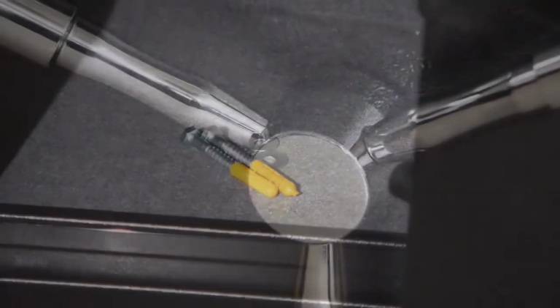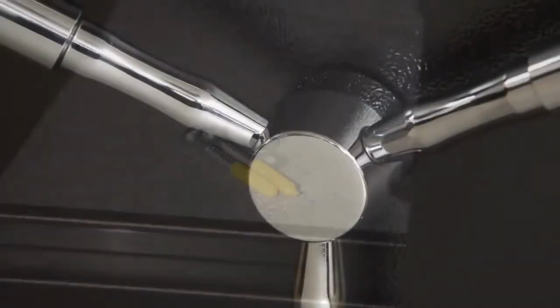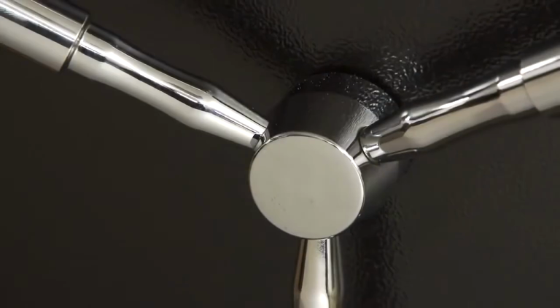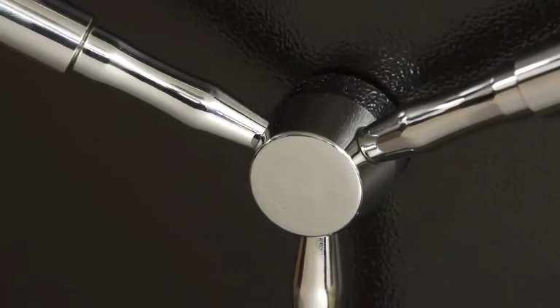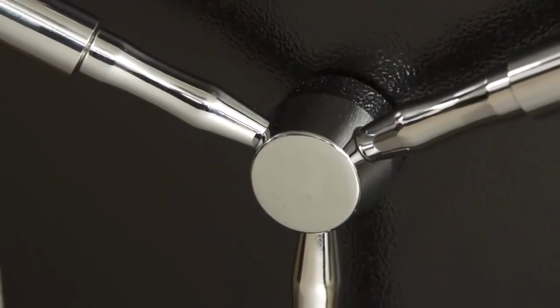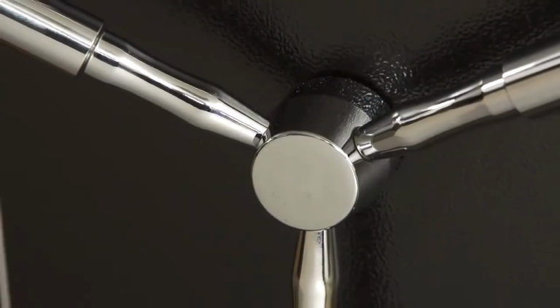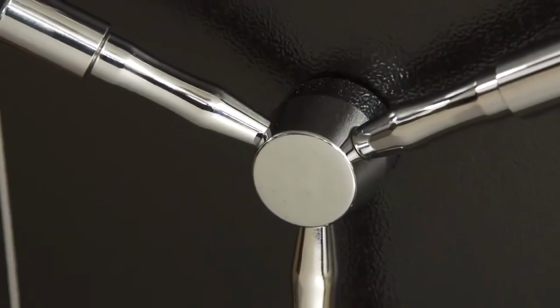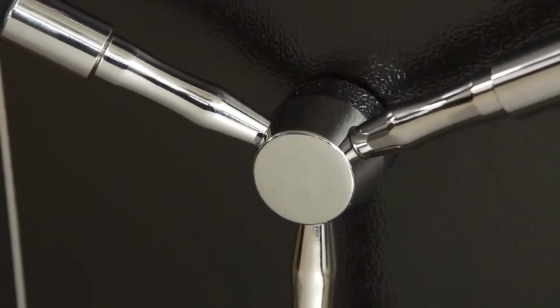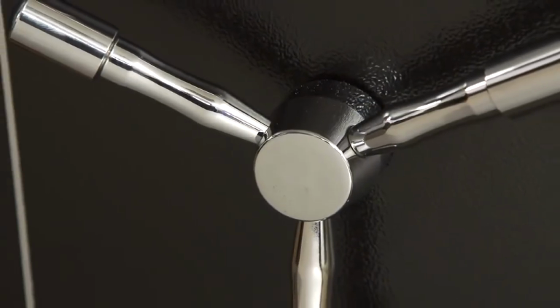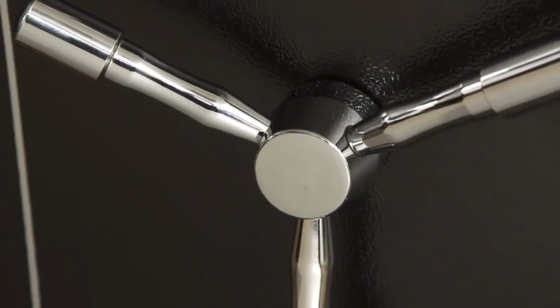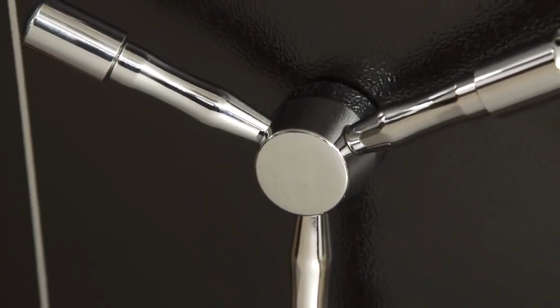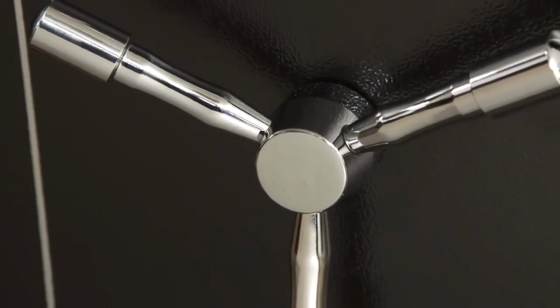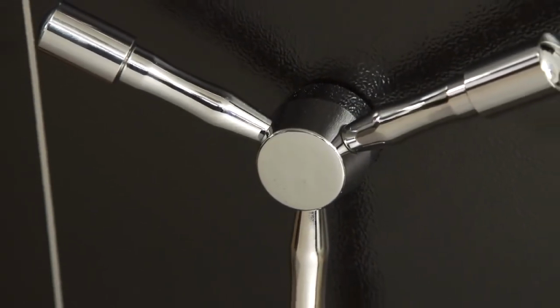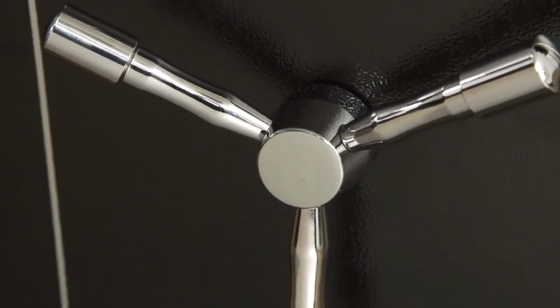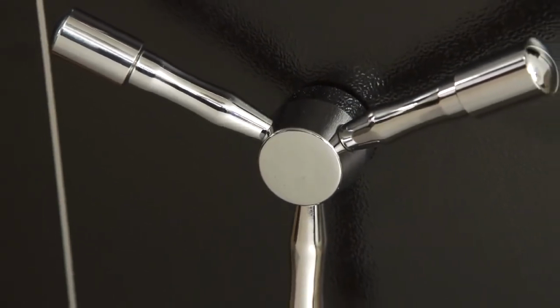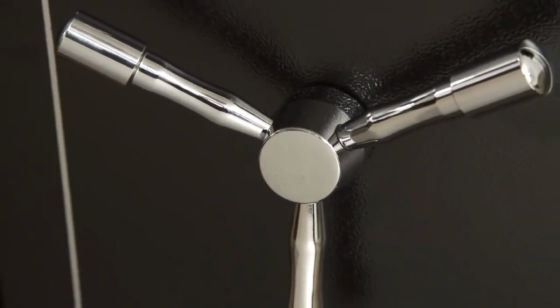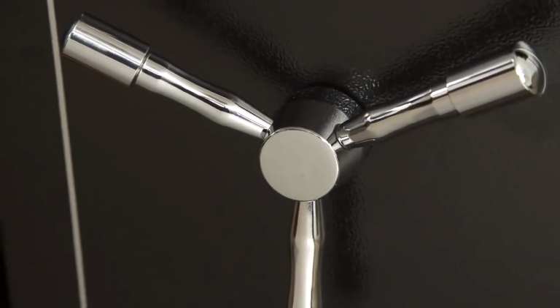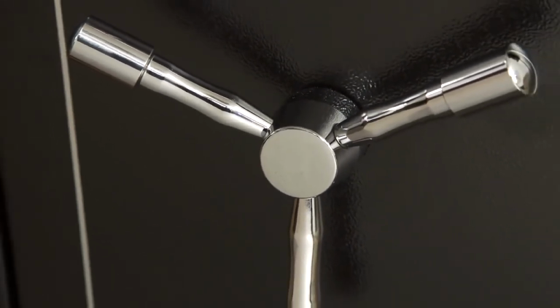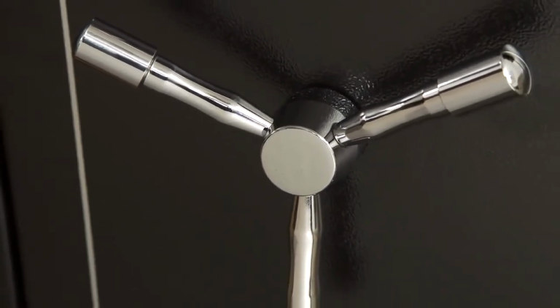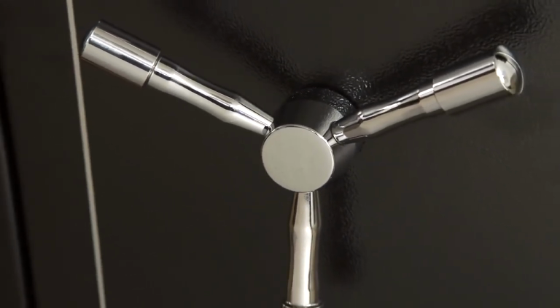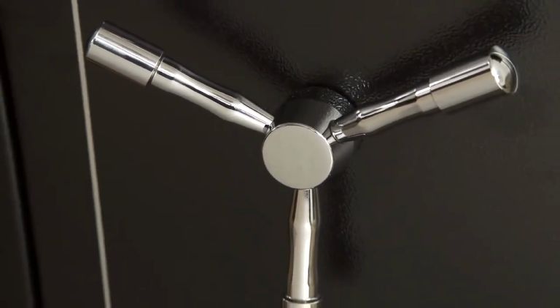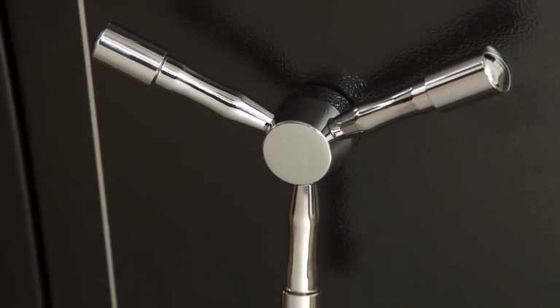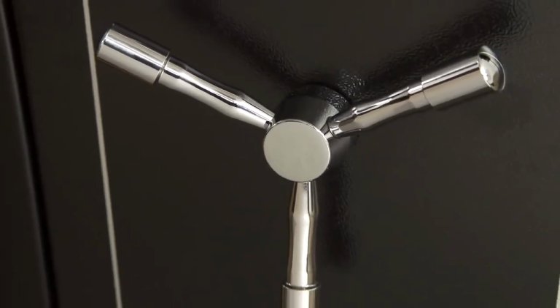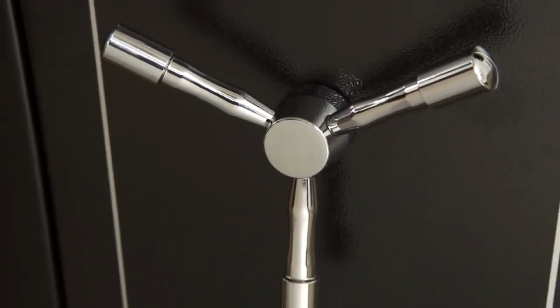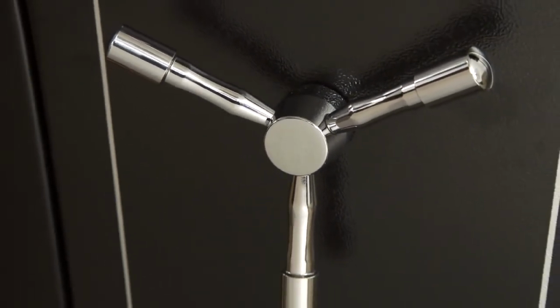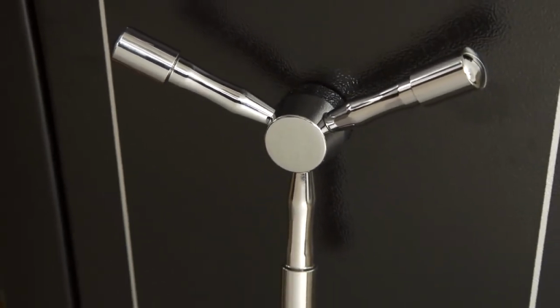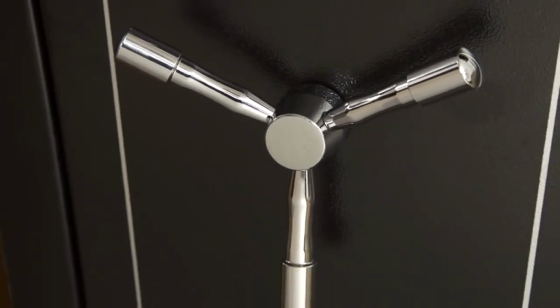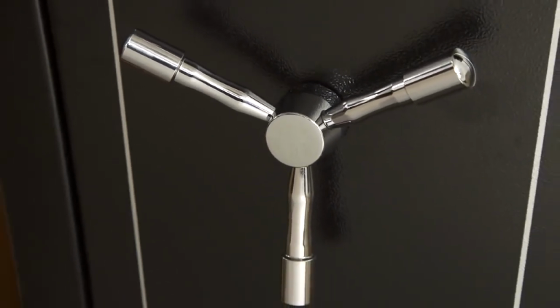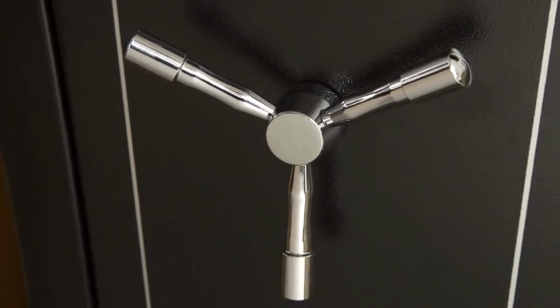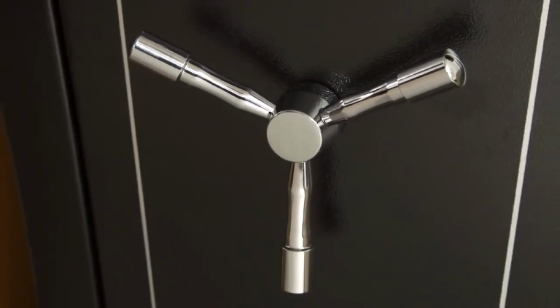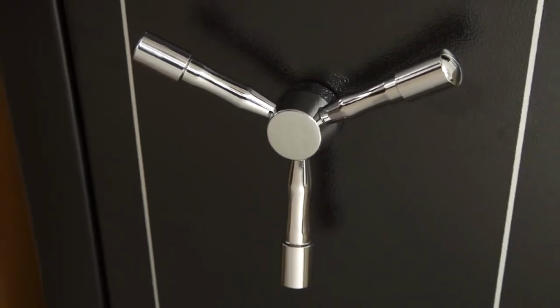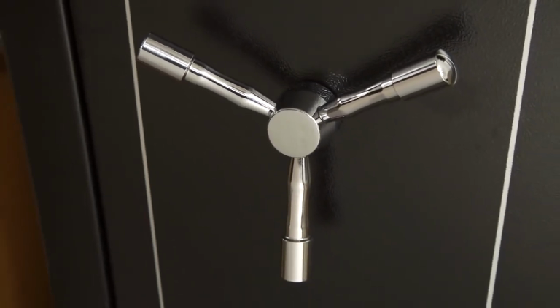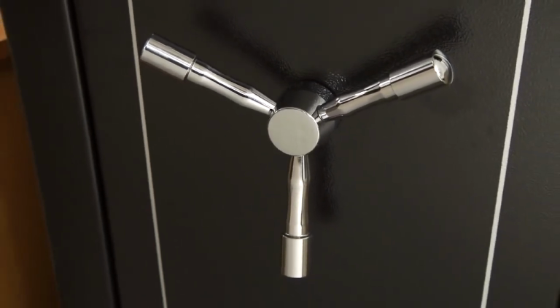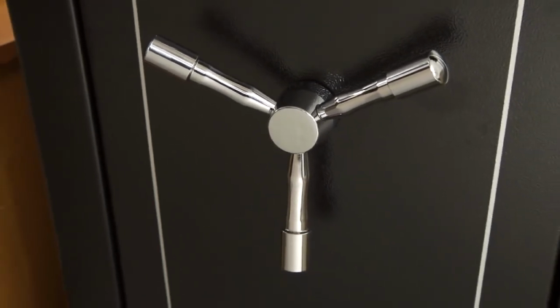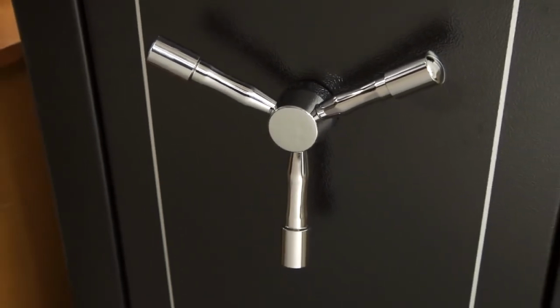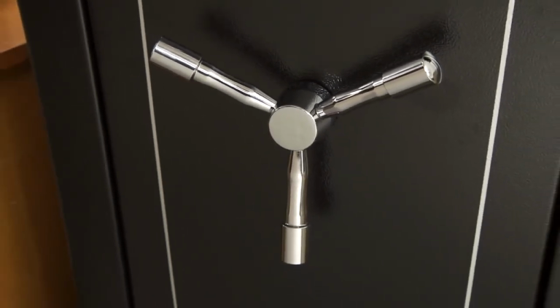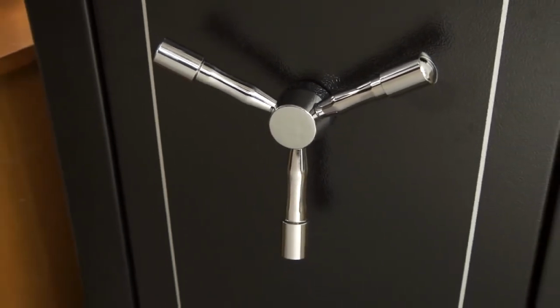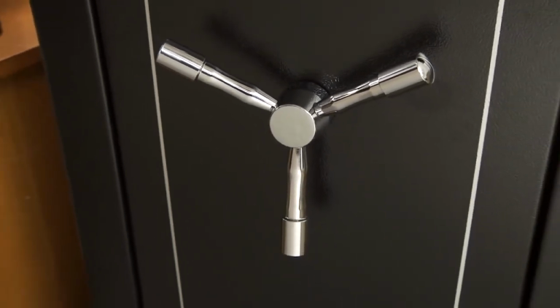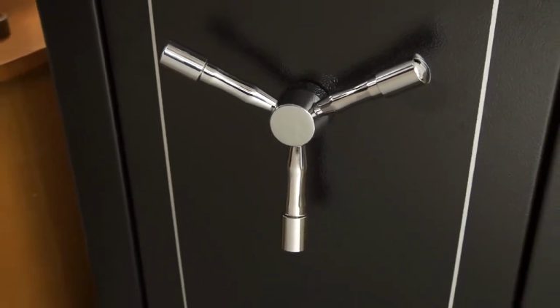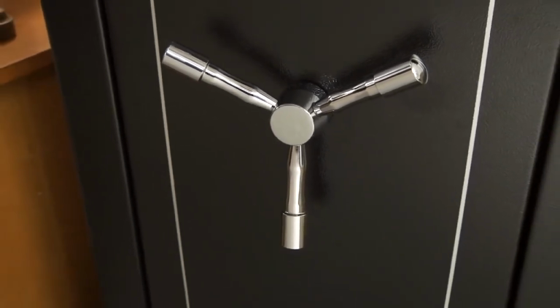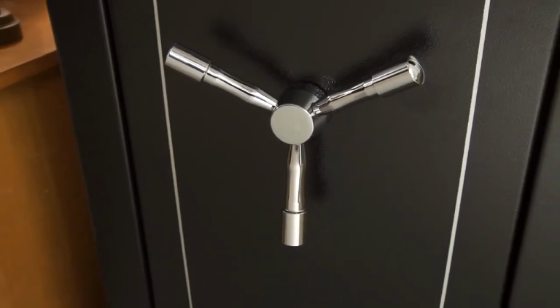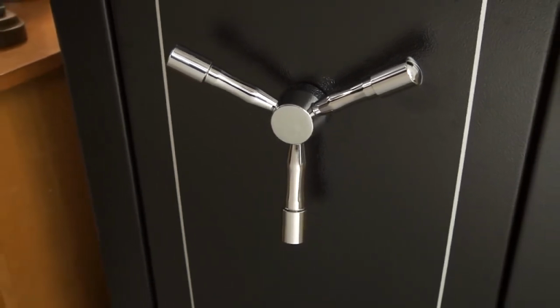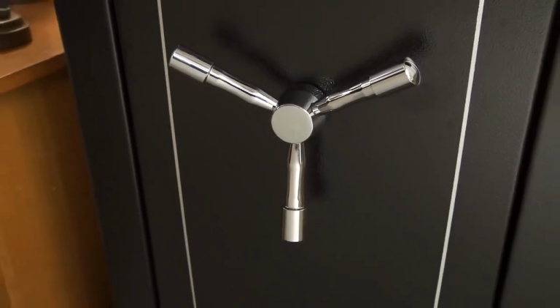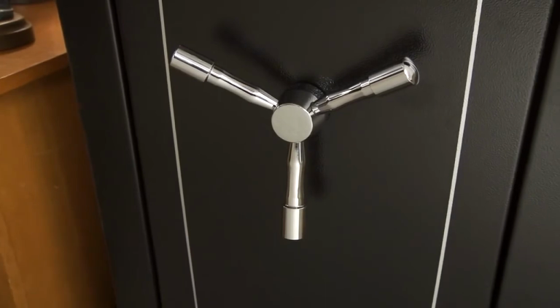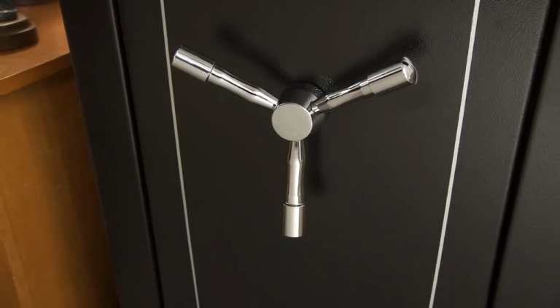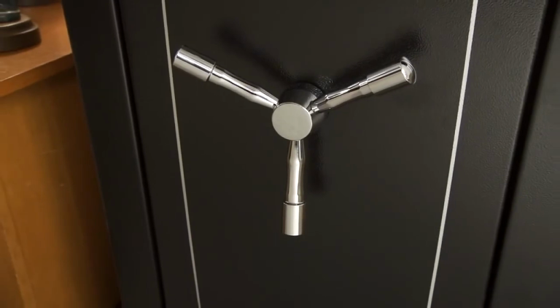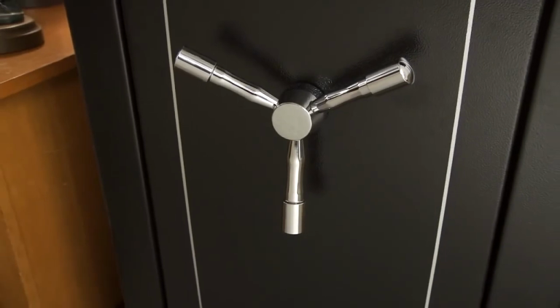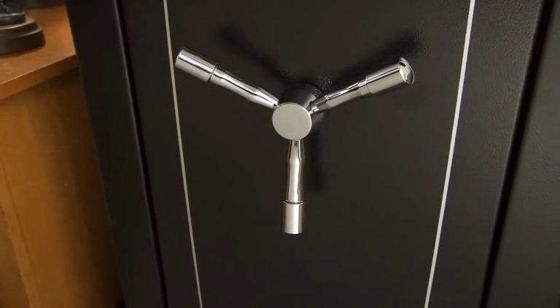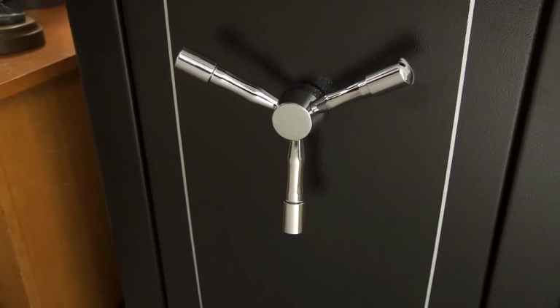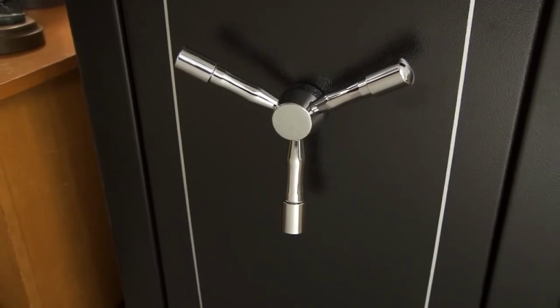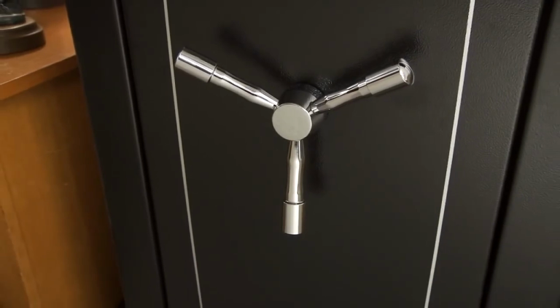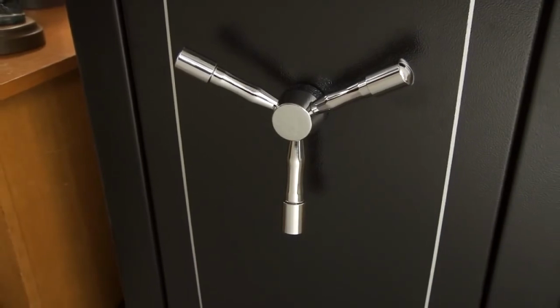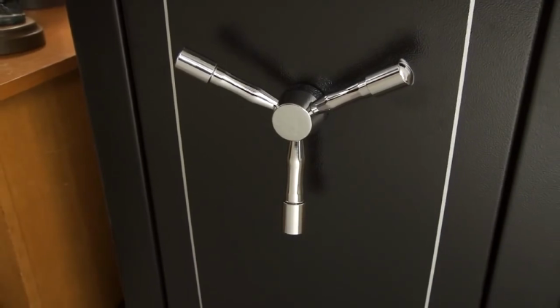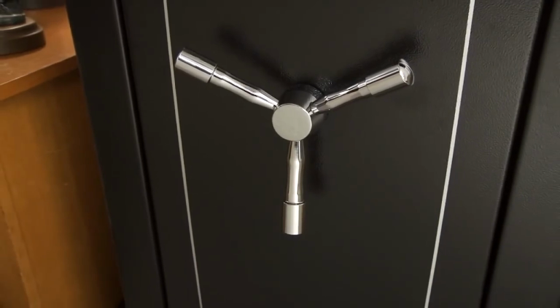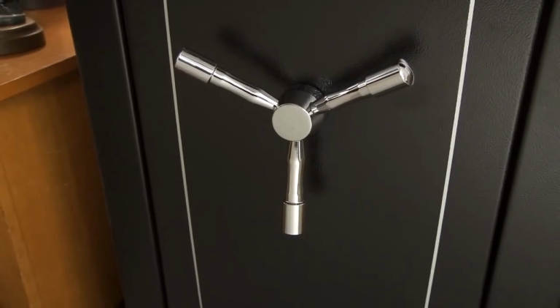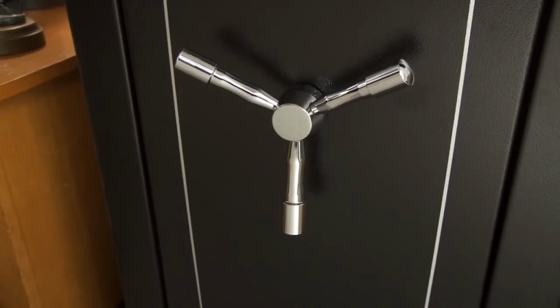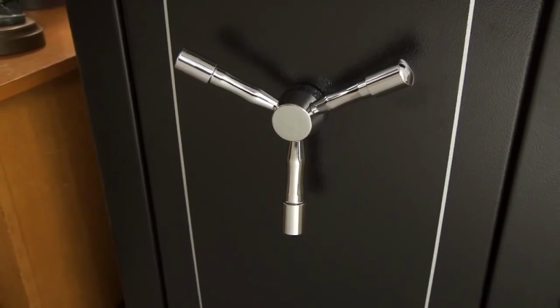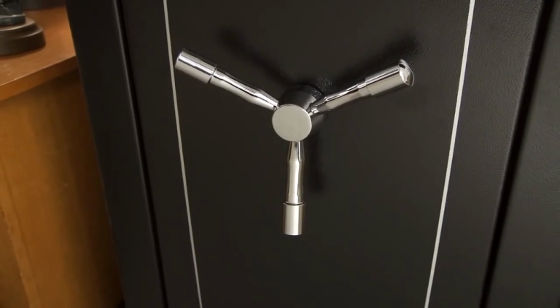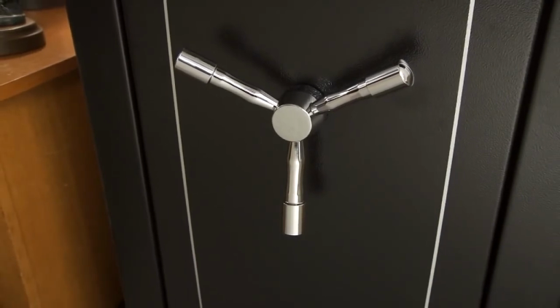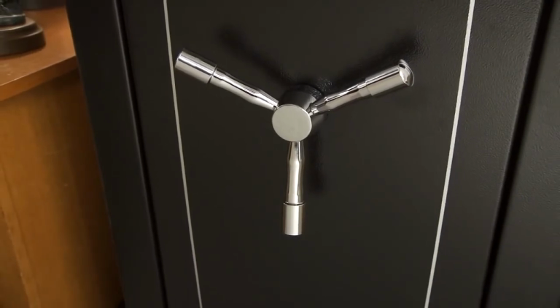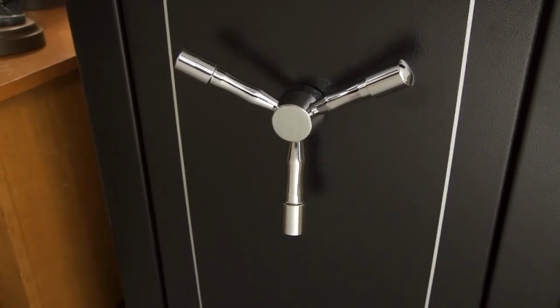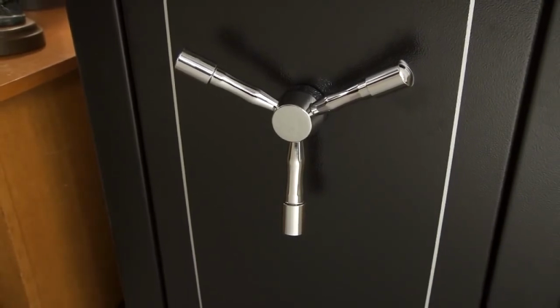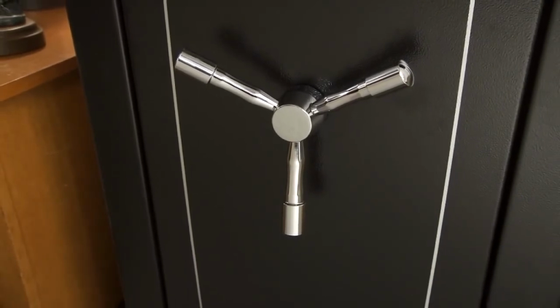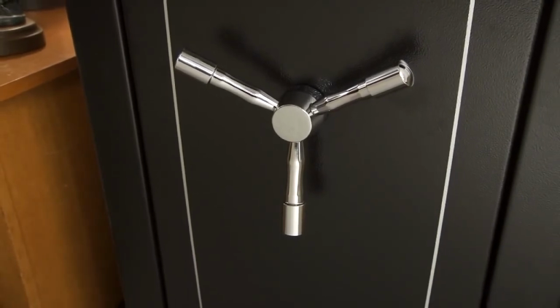The safe has a matte black finish with chrome accents and is 40 inches tall with 5.7 cubic feet of storage space.